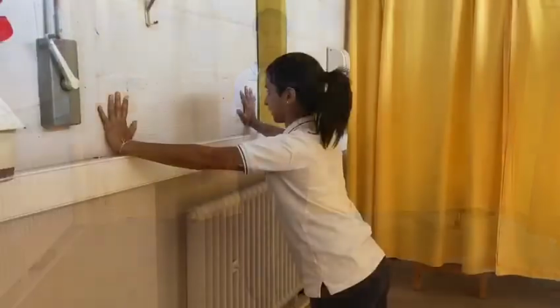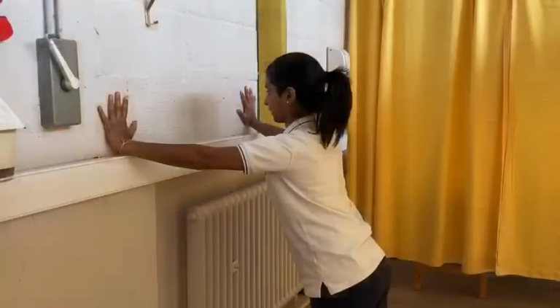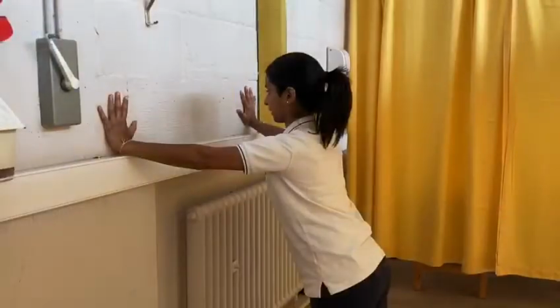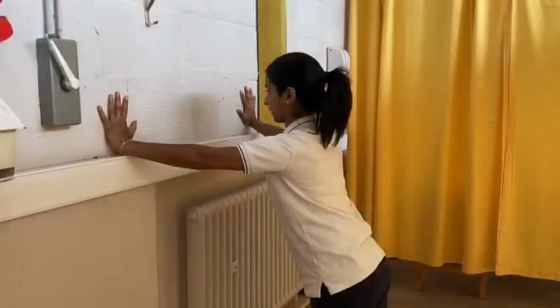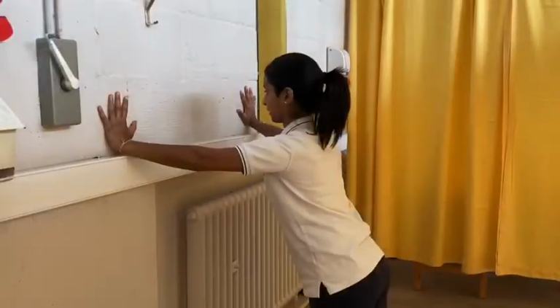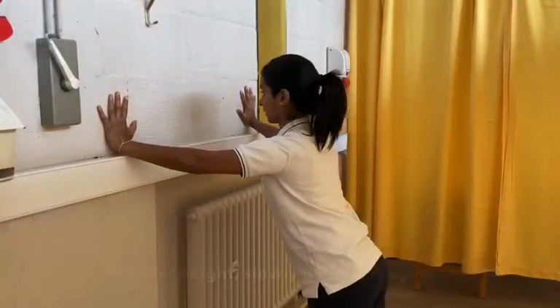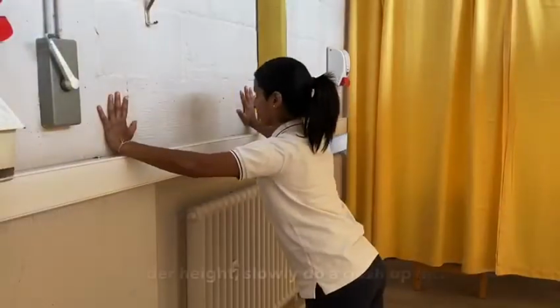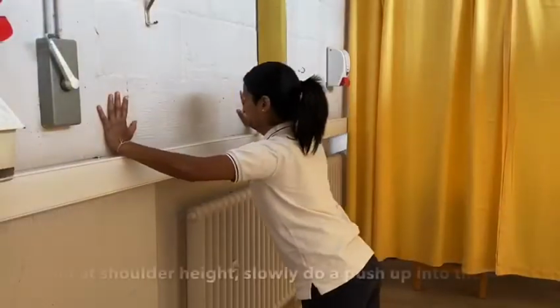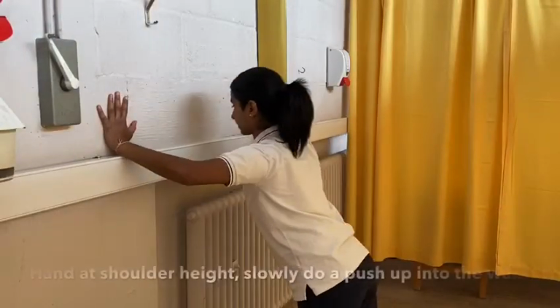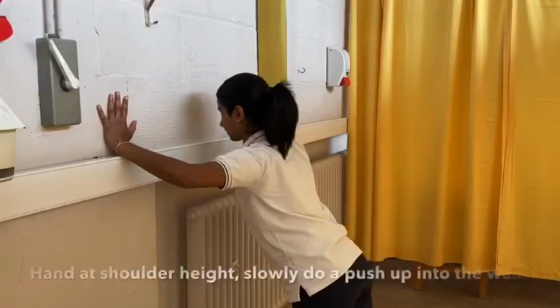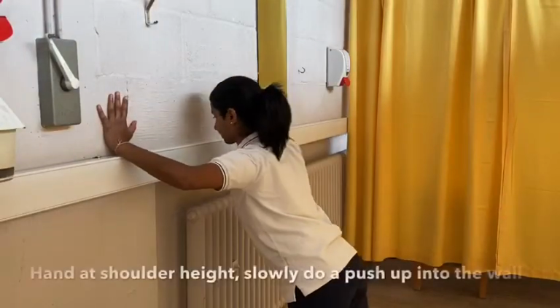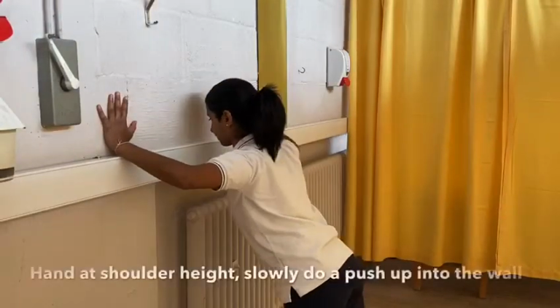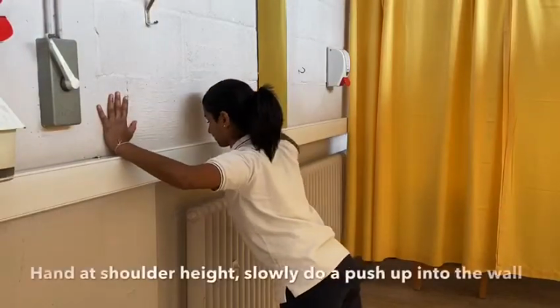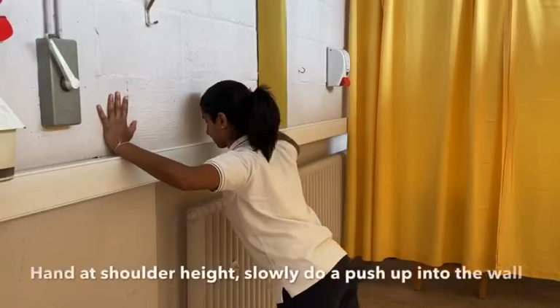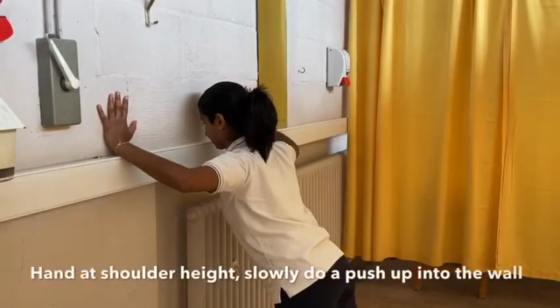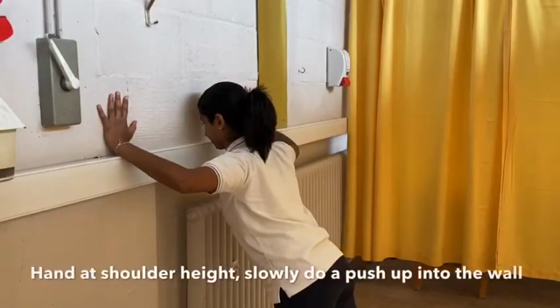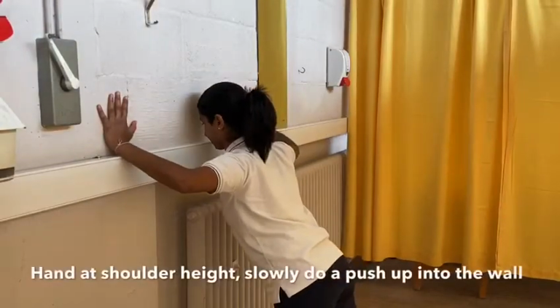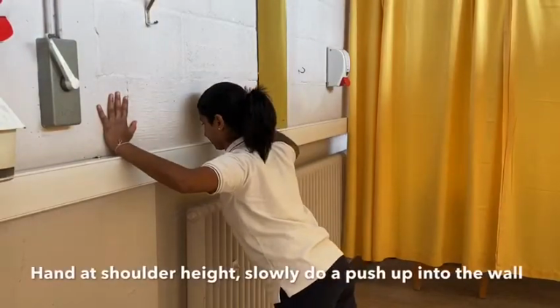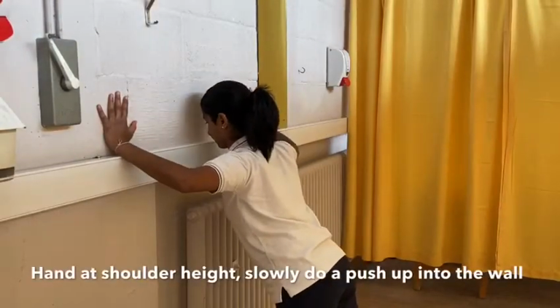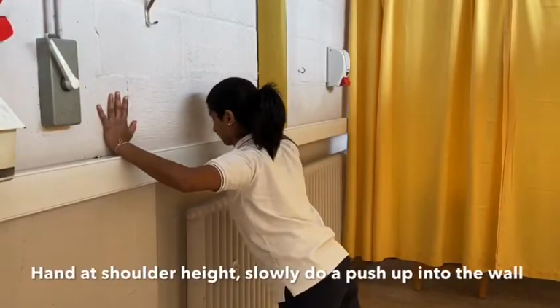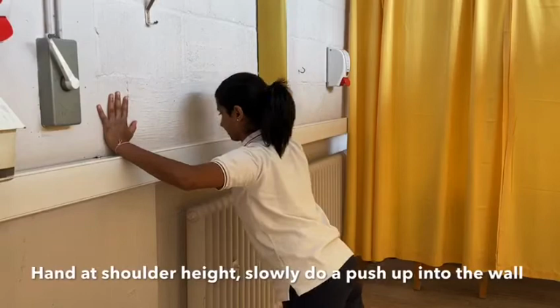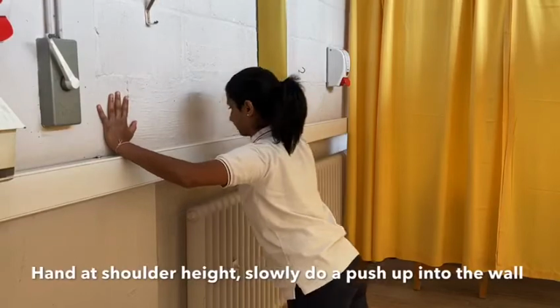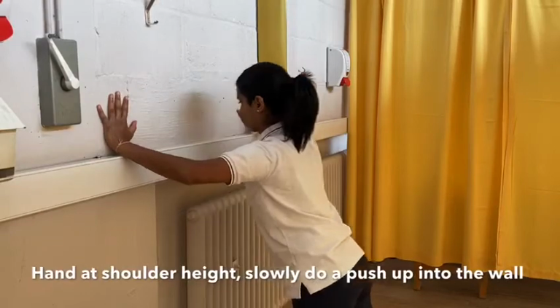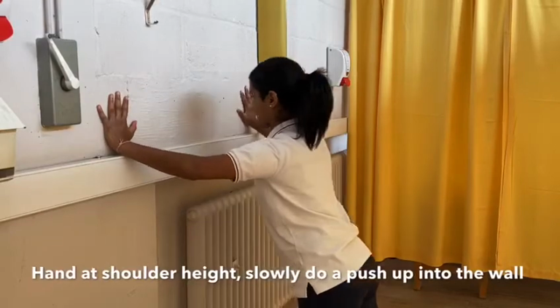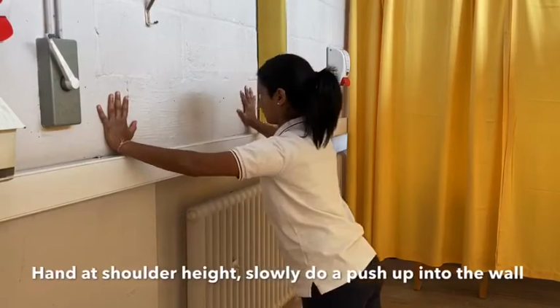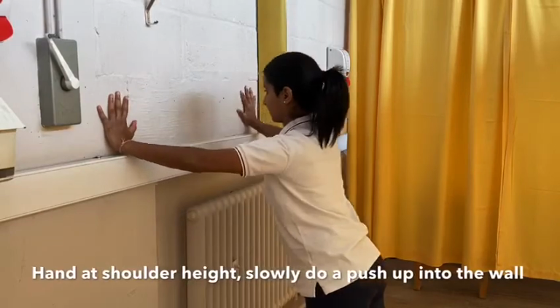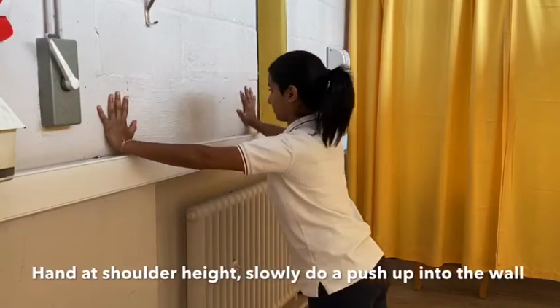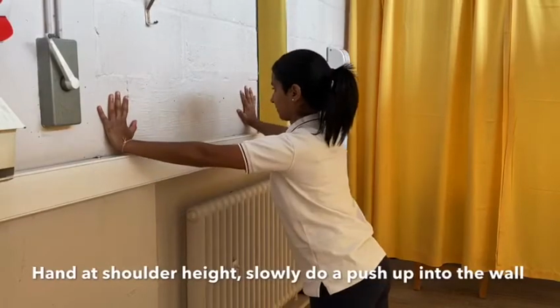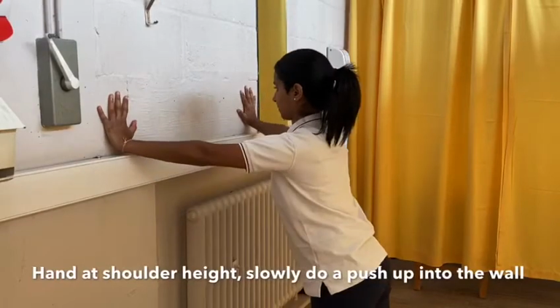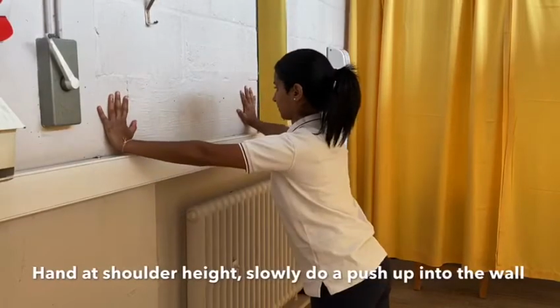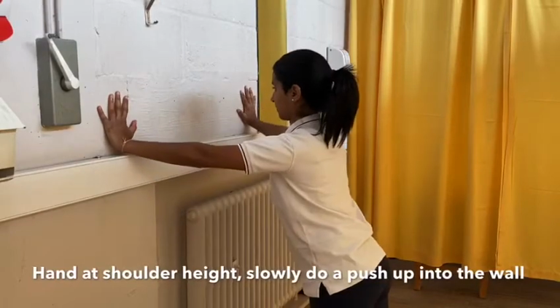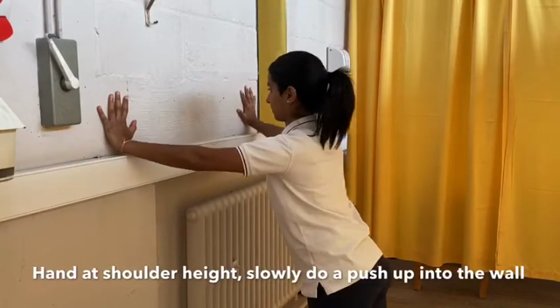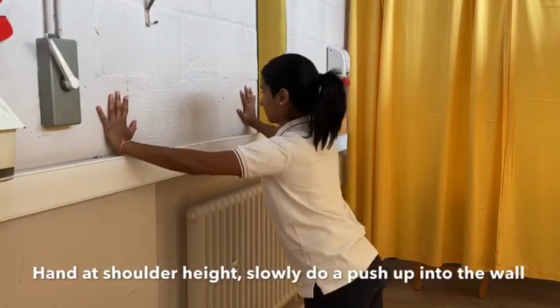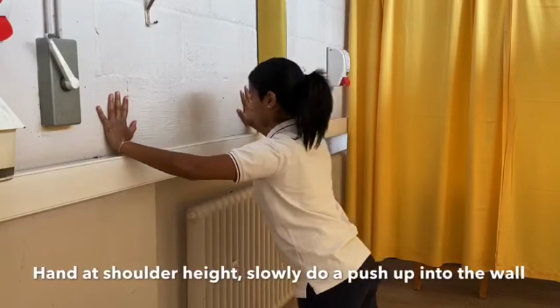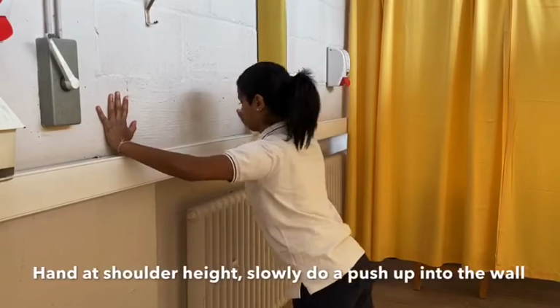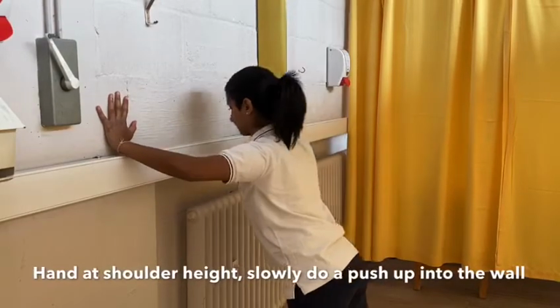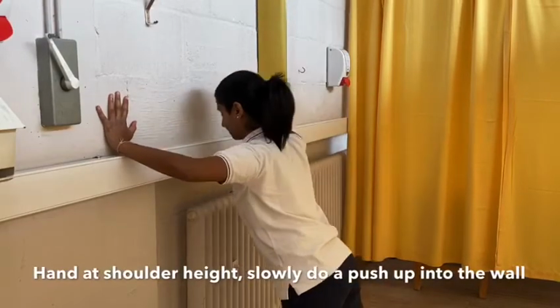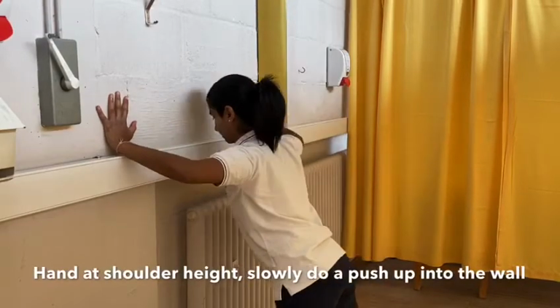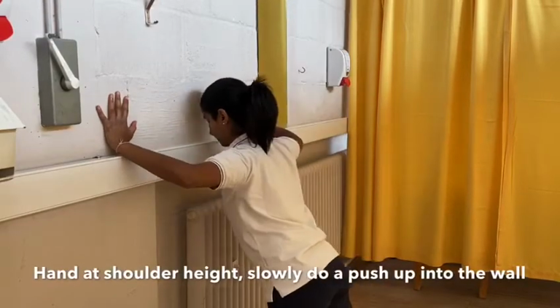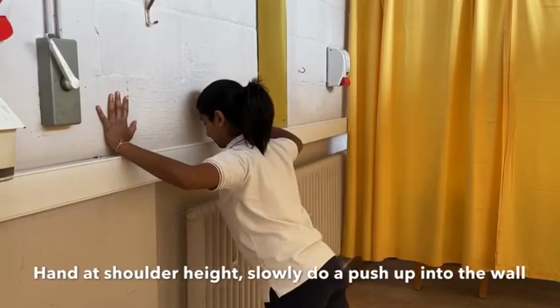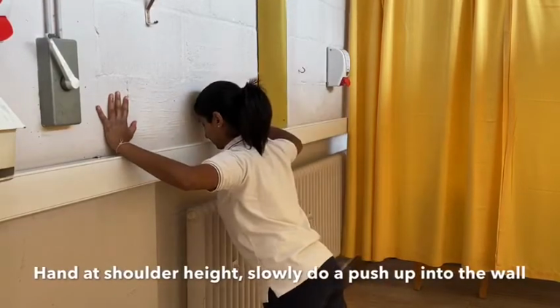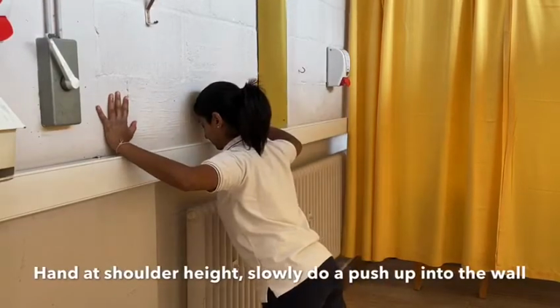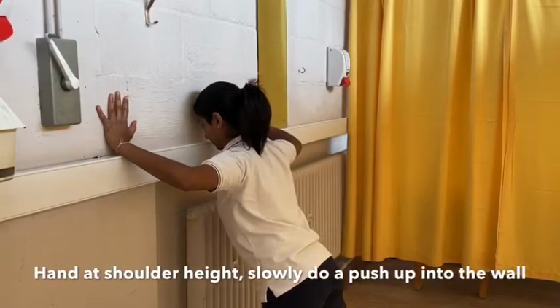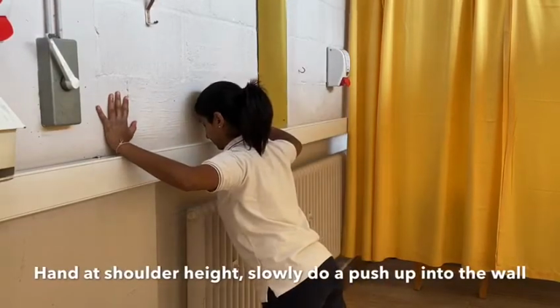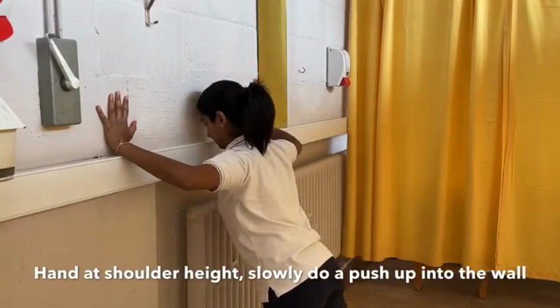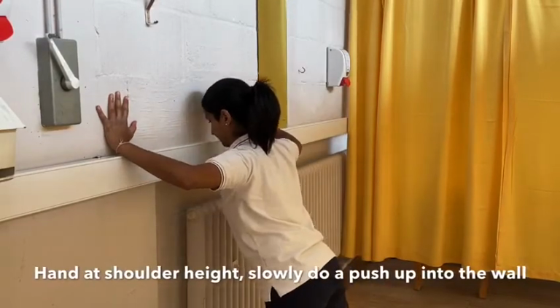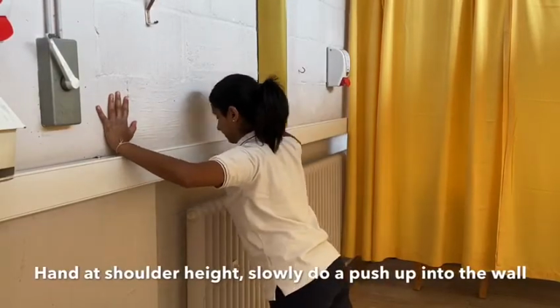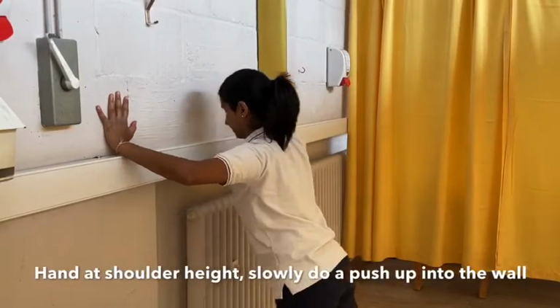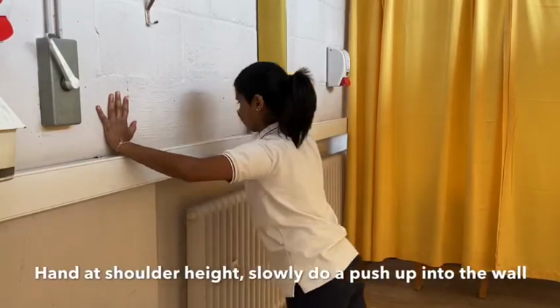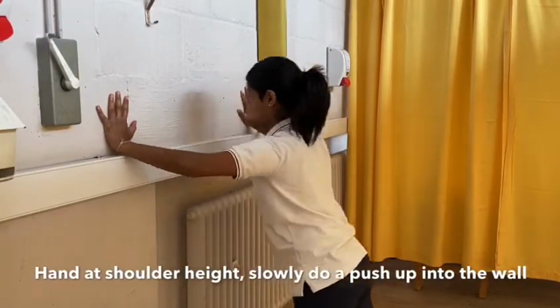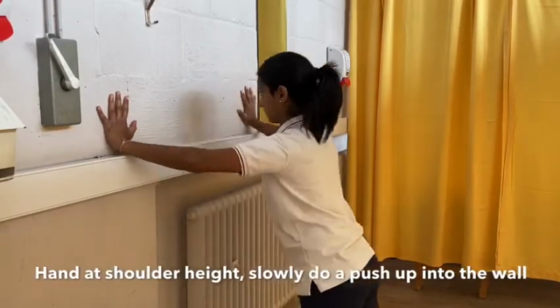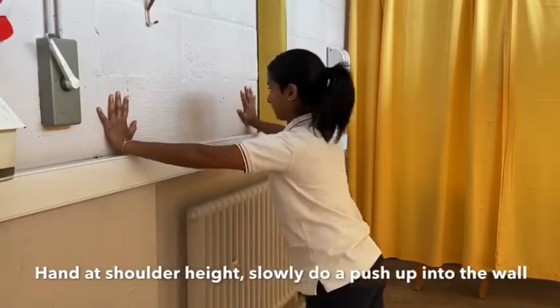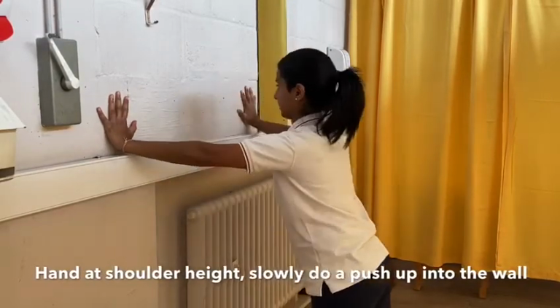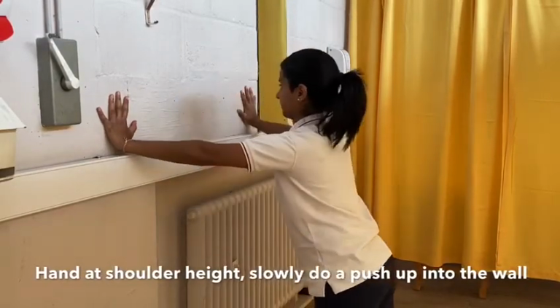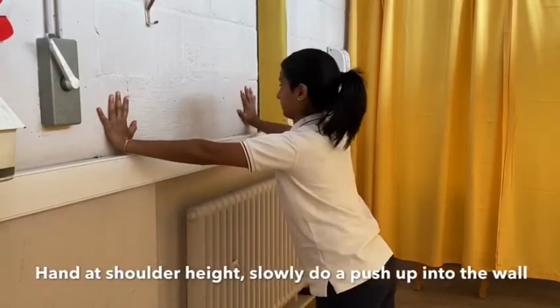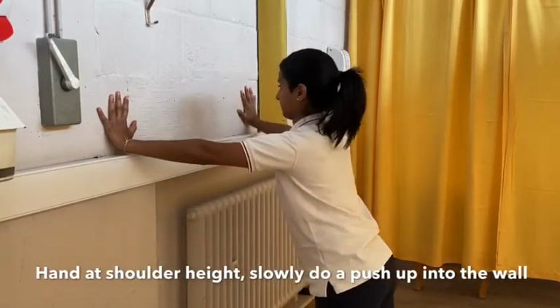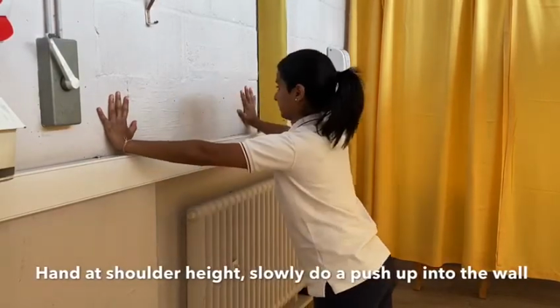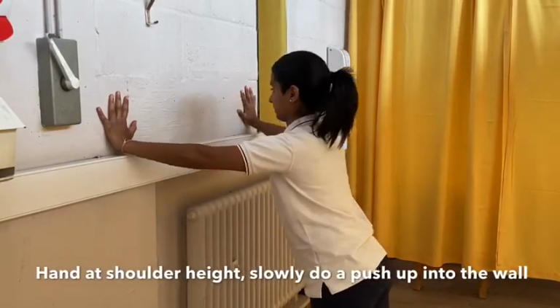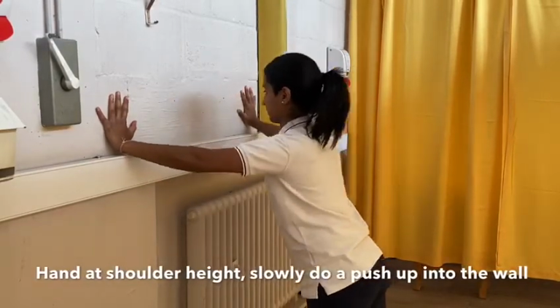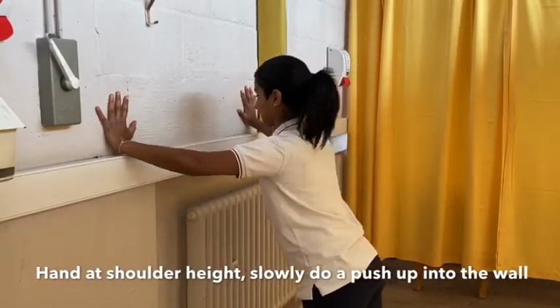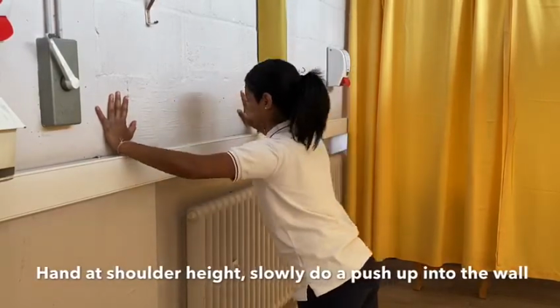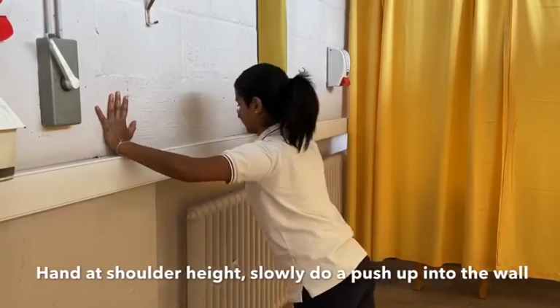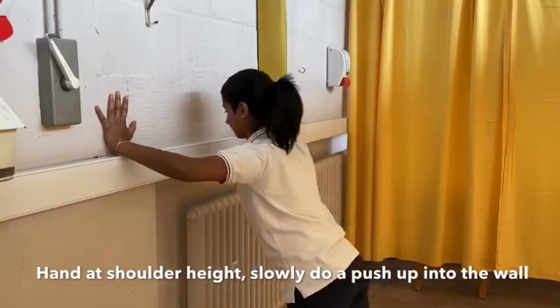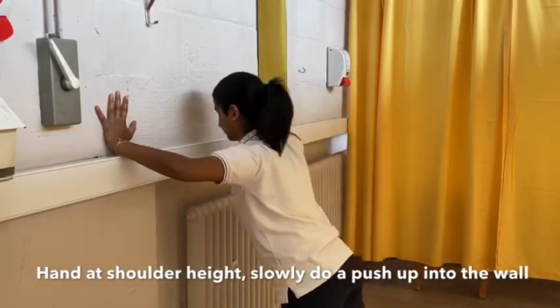Keep your hands at shoulder height, press into the wall by bending your elbows and extend your elbows when you push out.